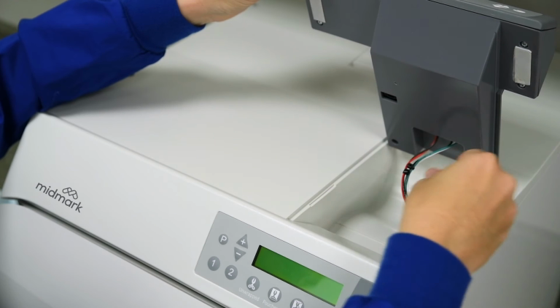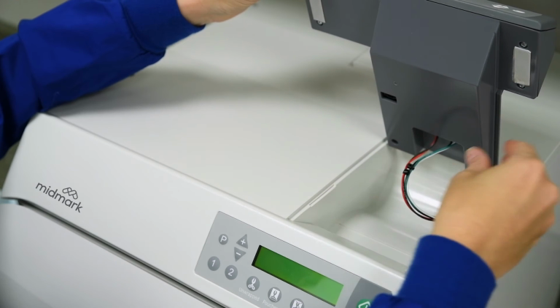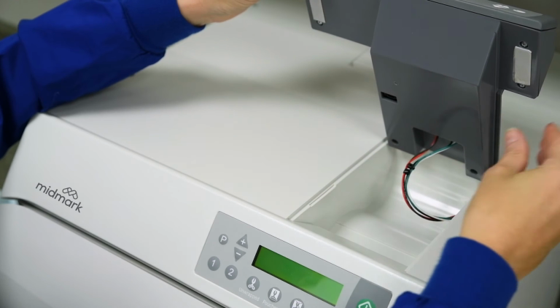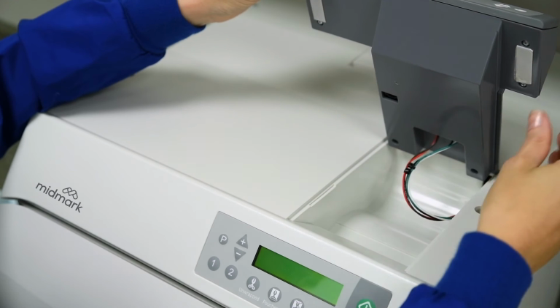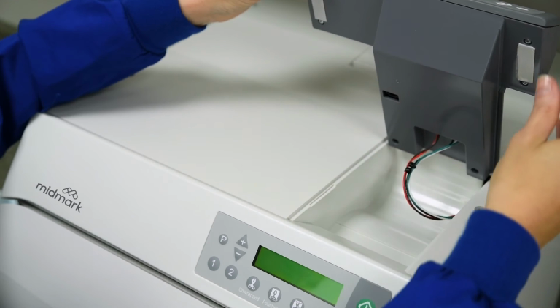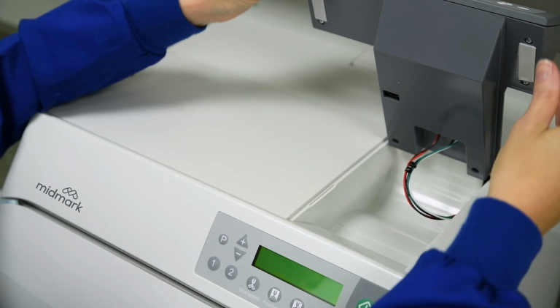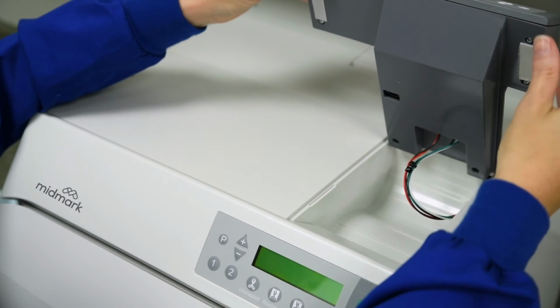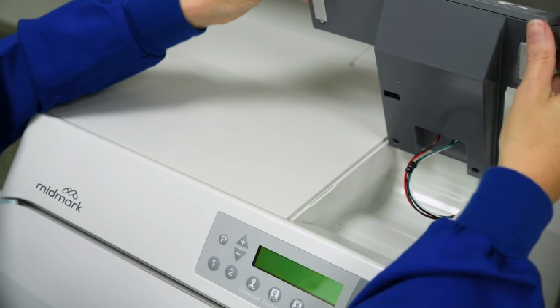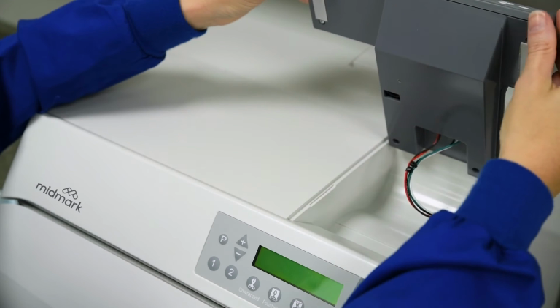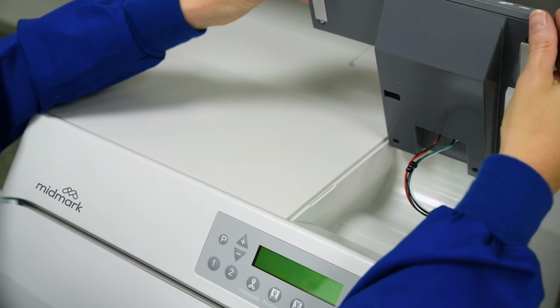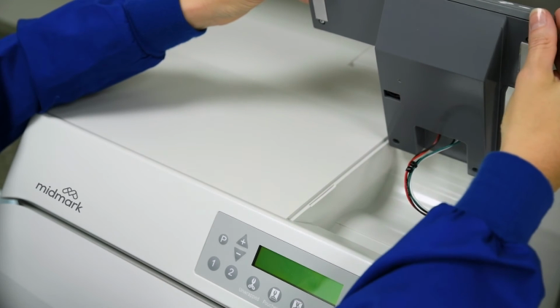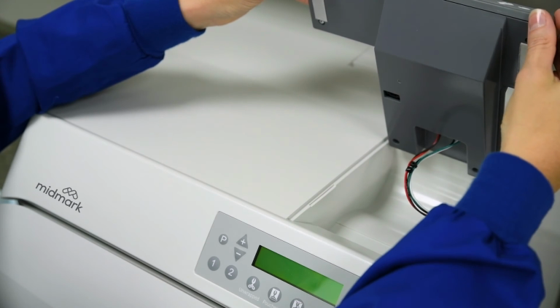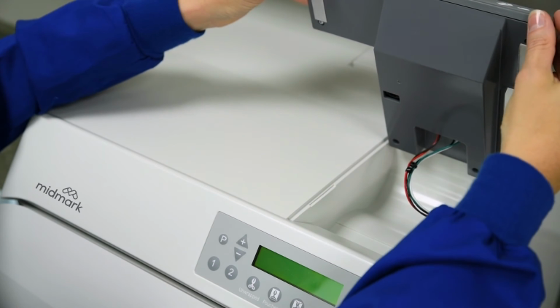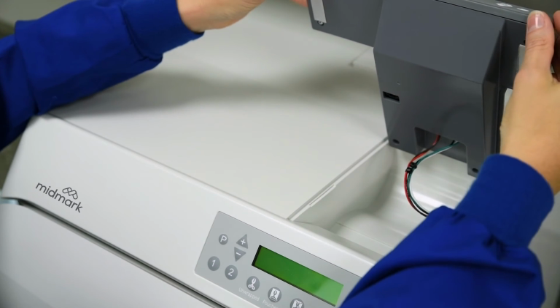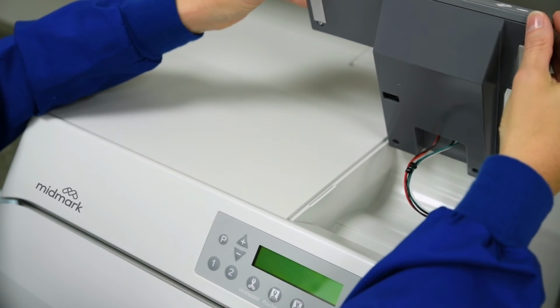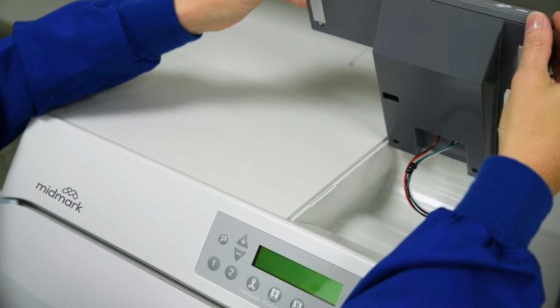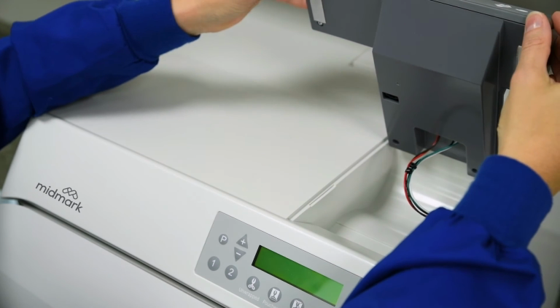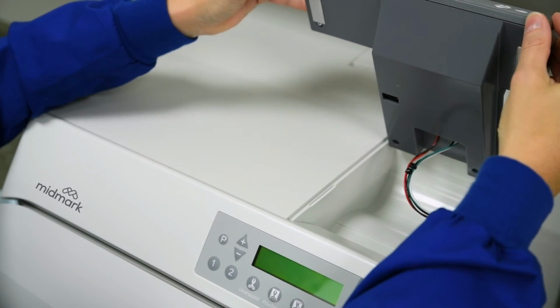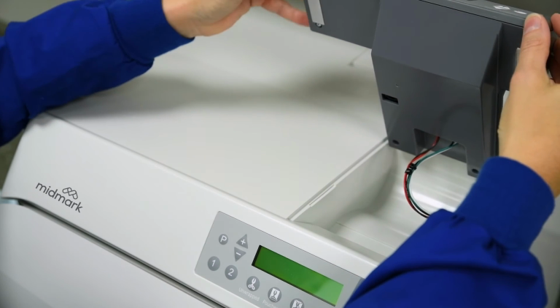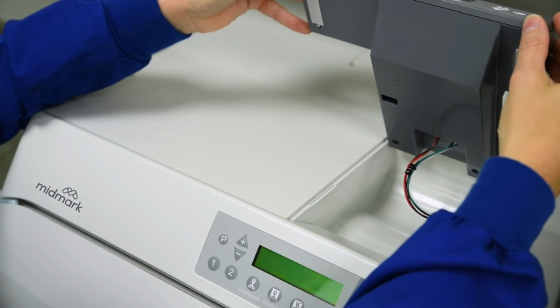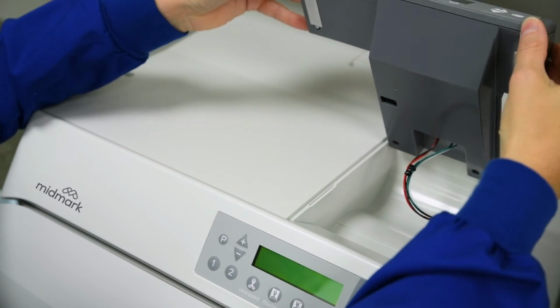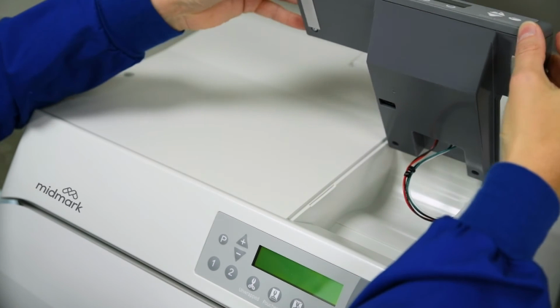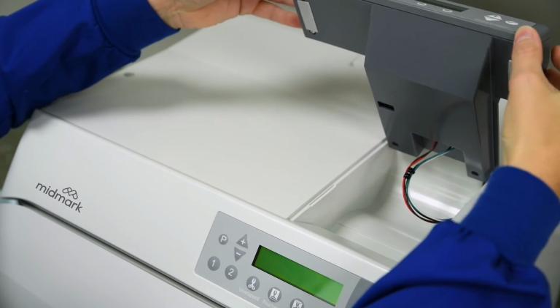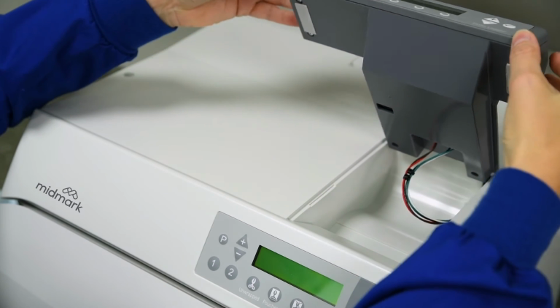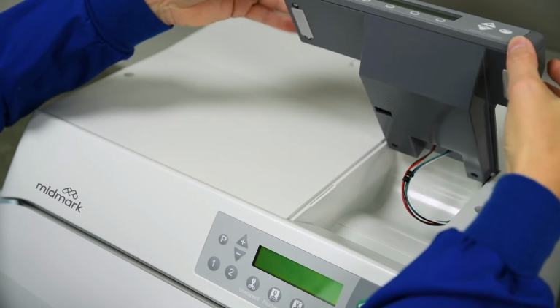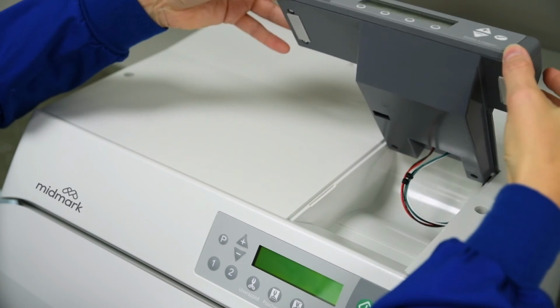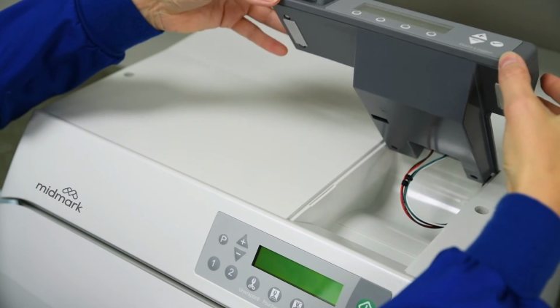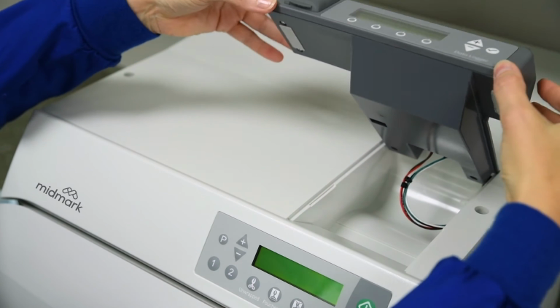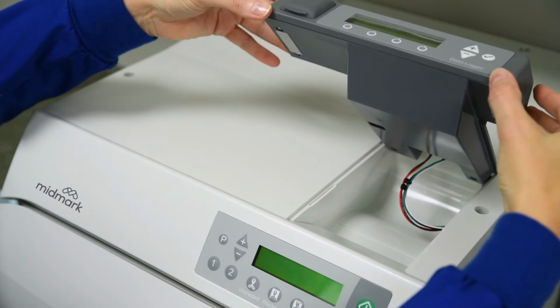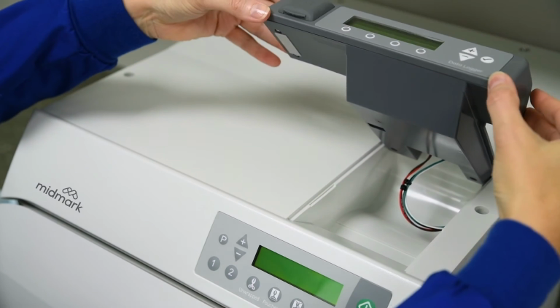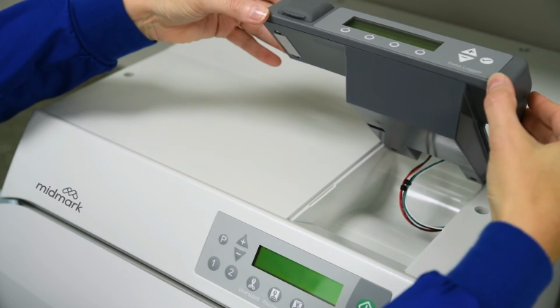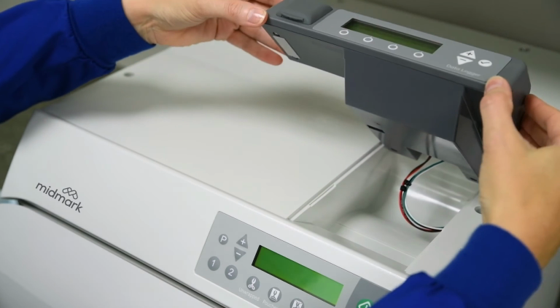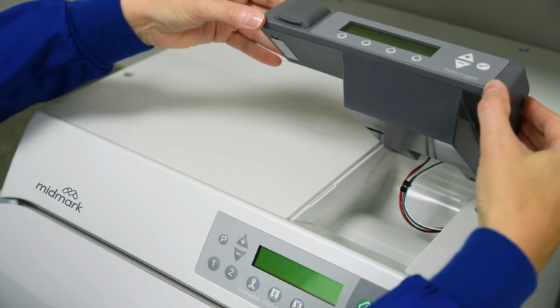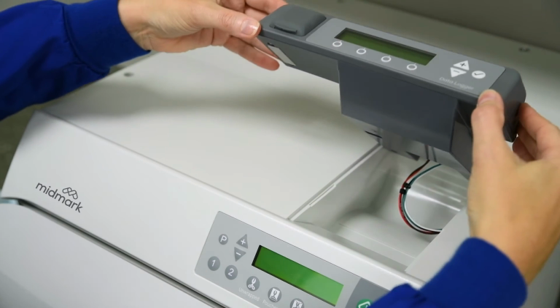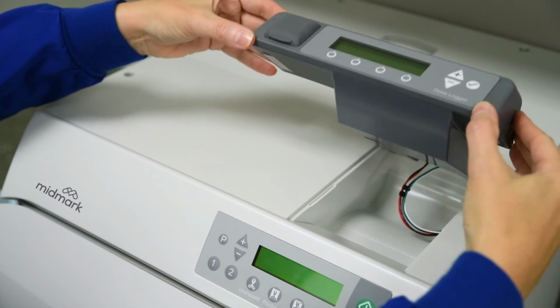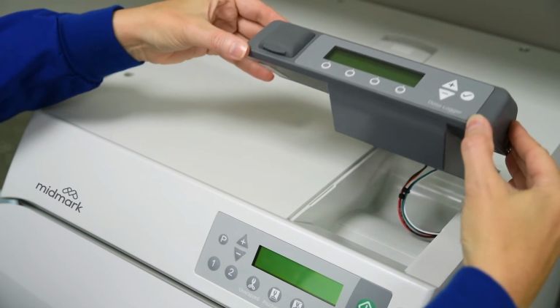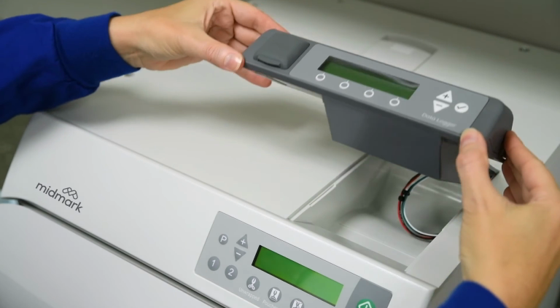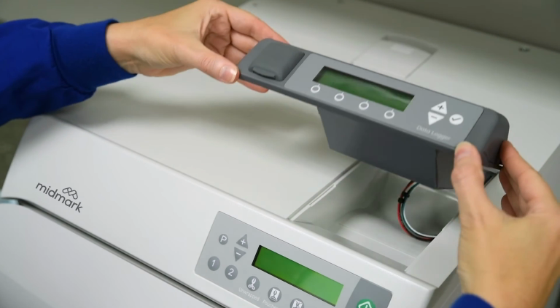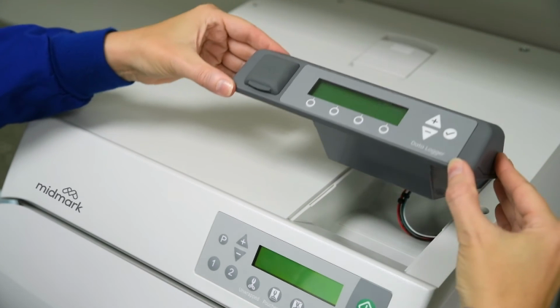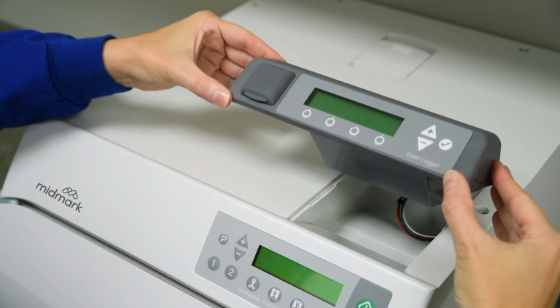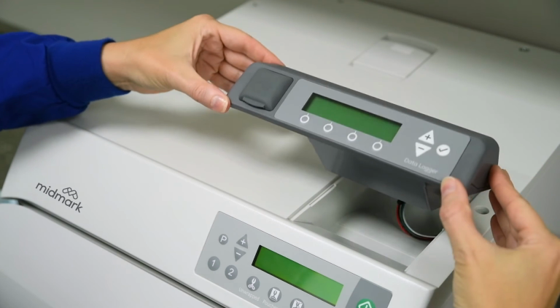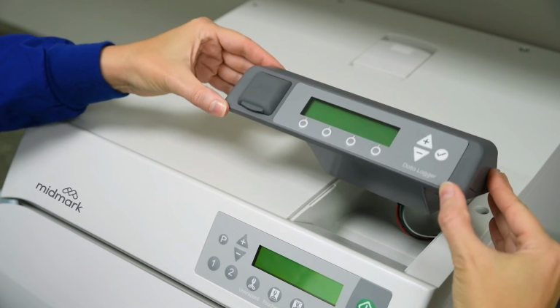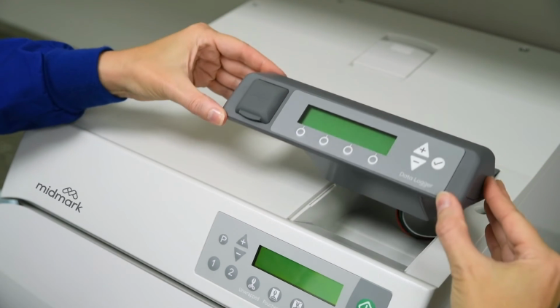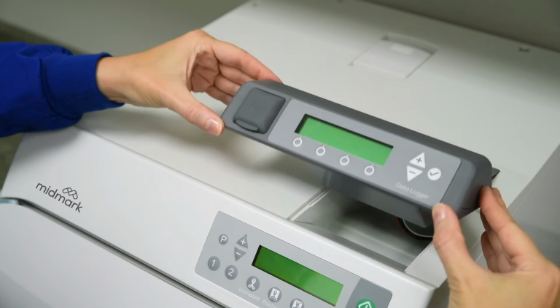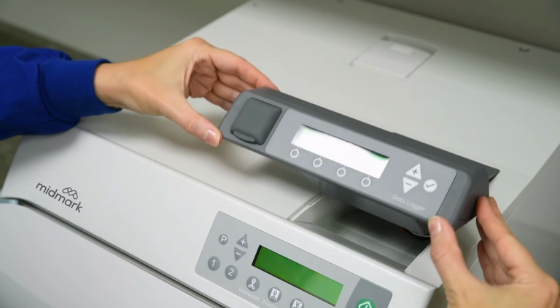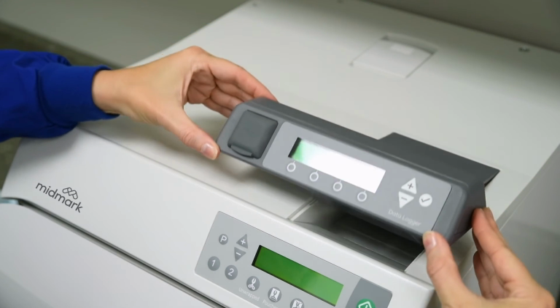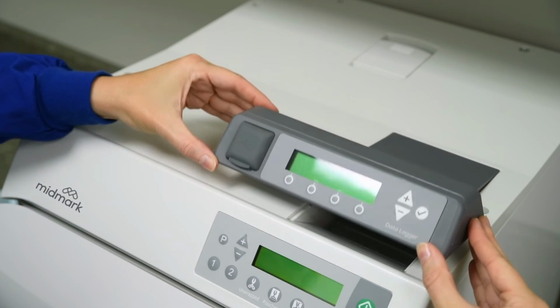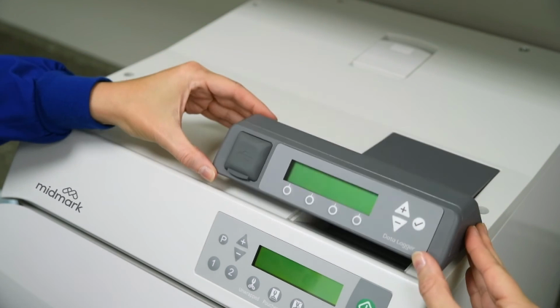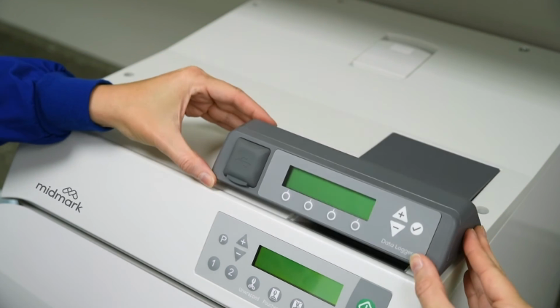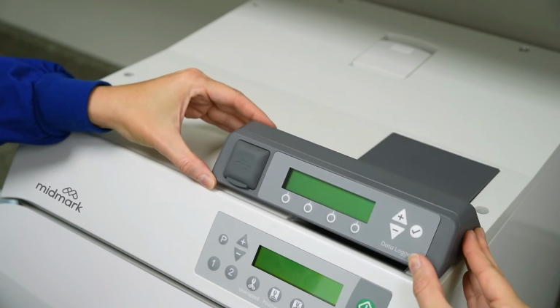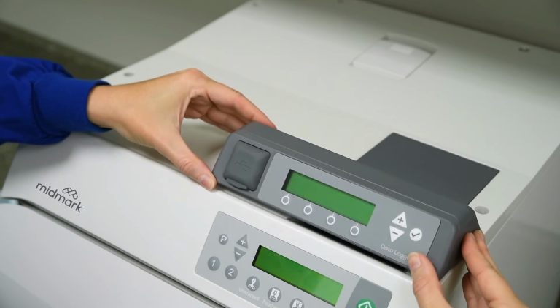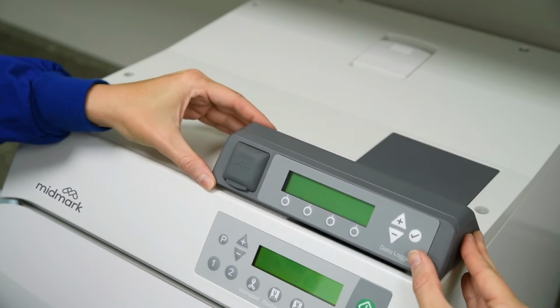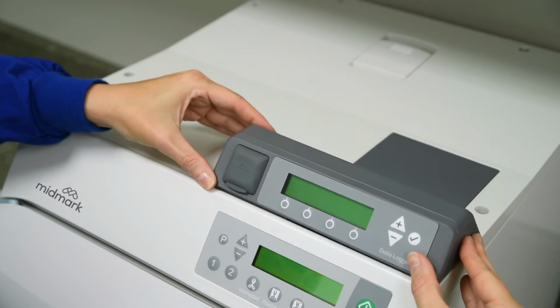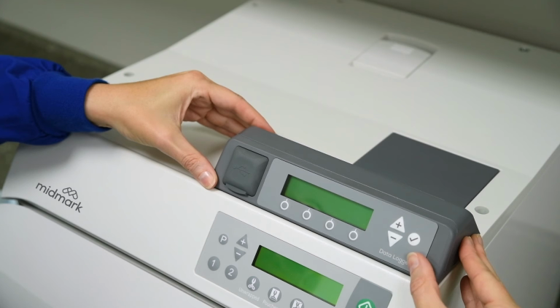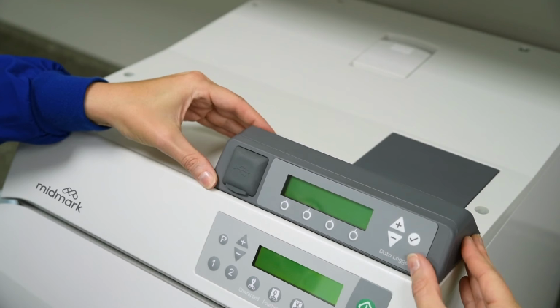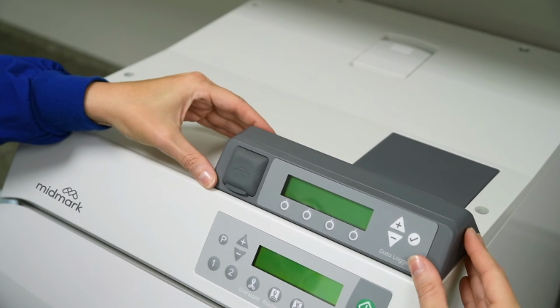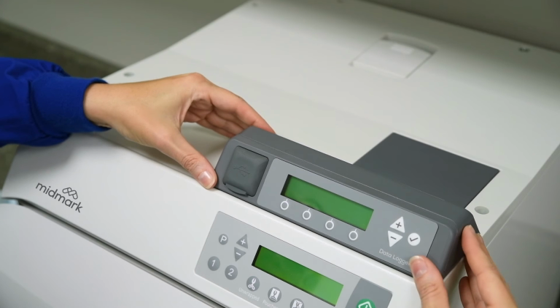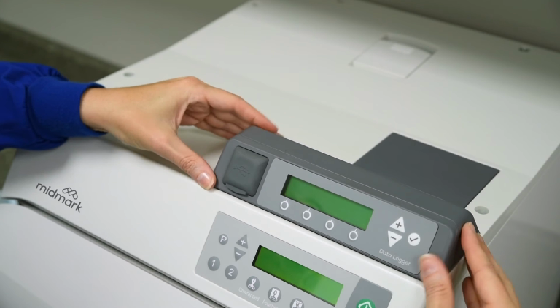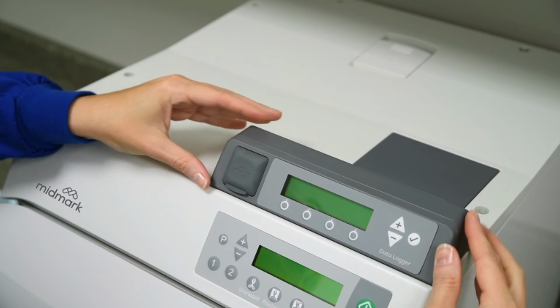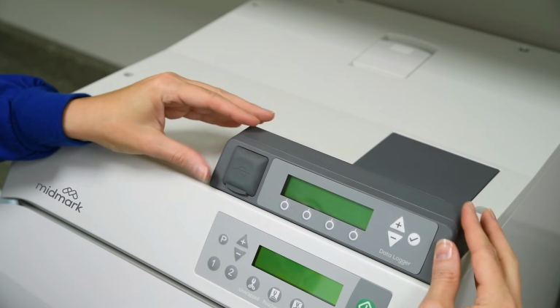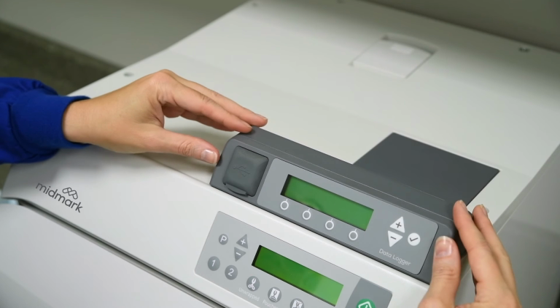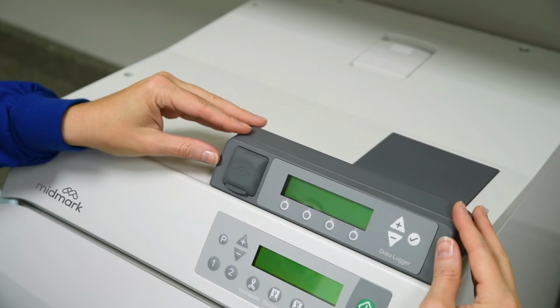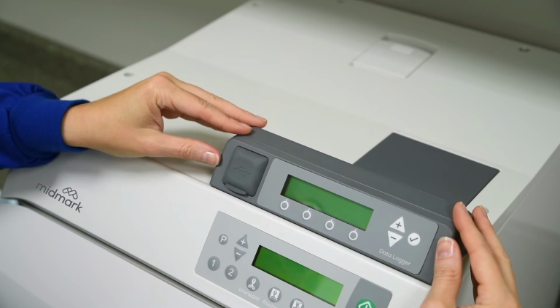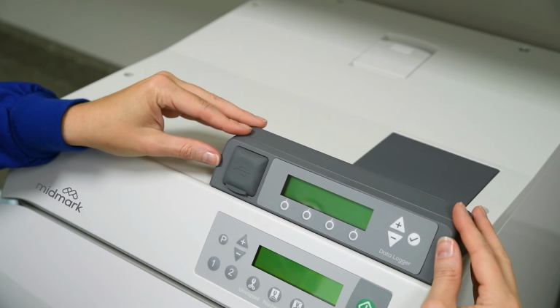Then rotate the front edge of the data logger down and into place. Press down firmly on the data logger to secure.